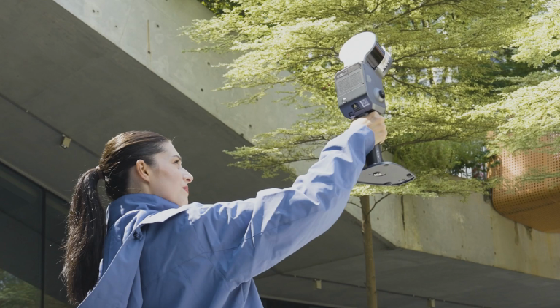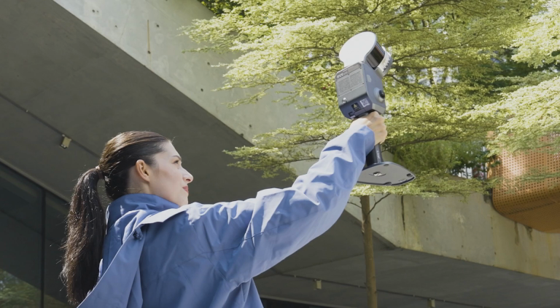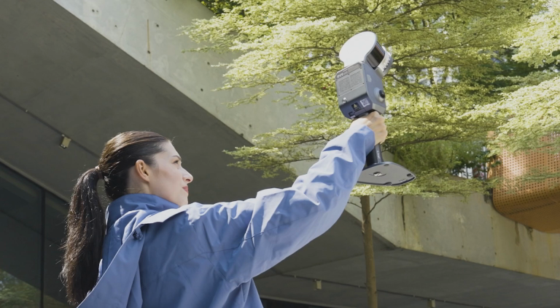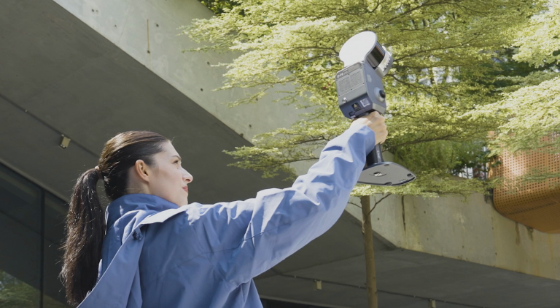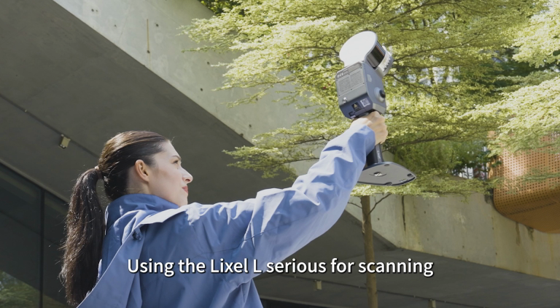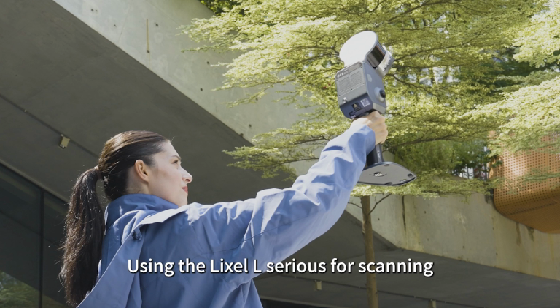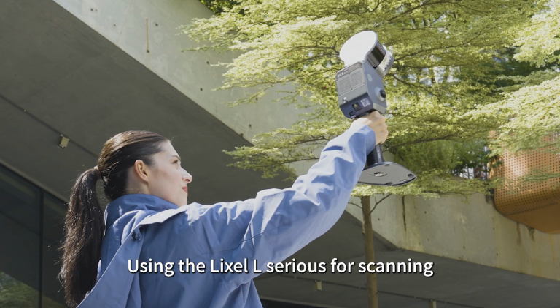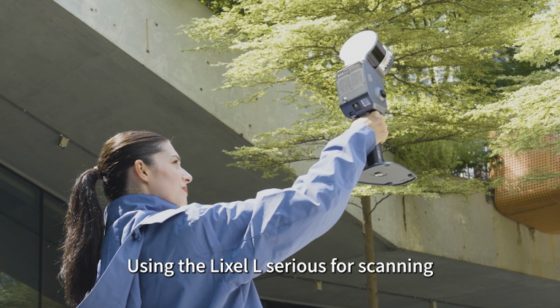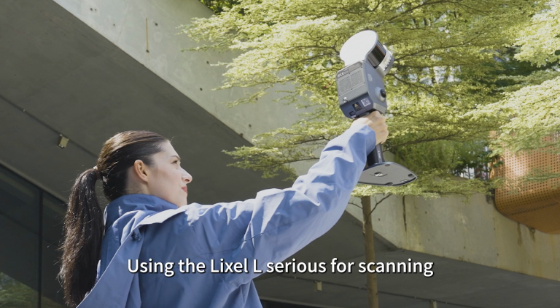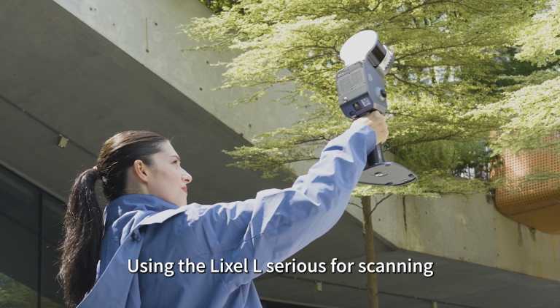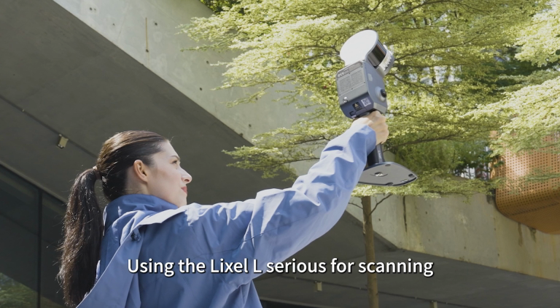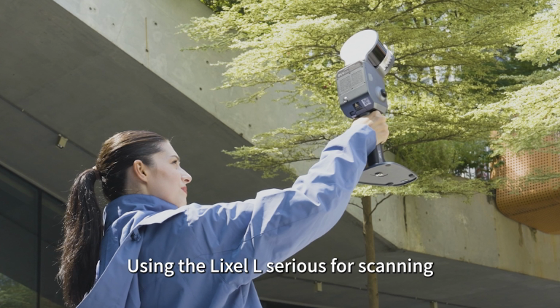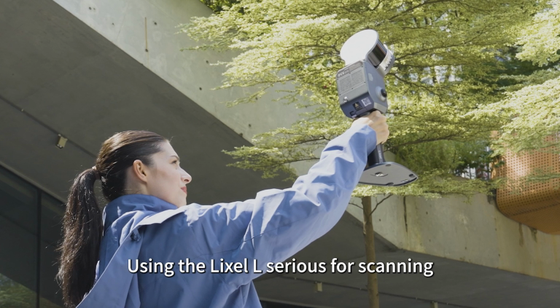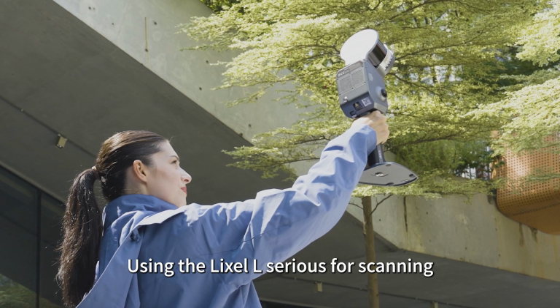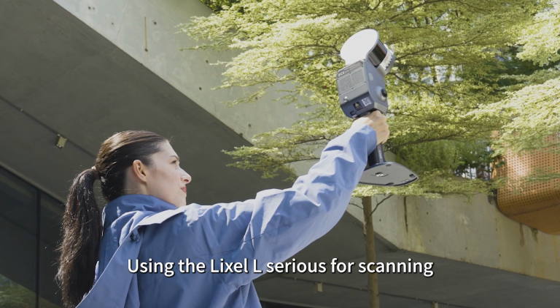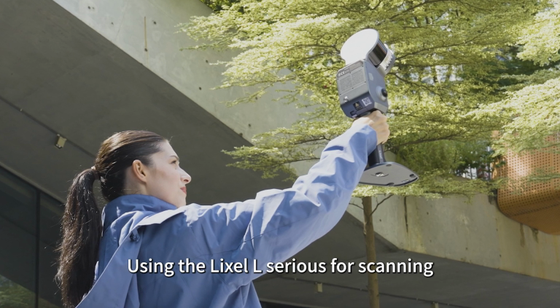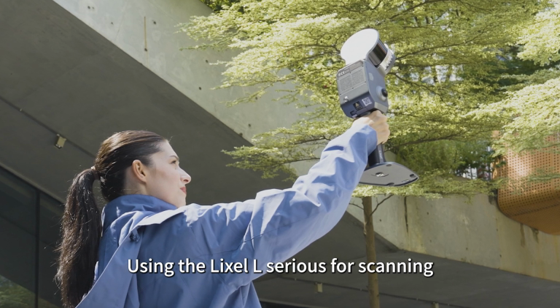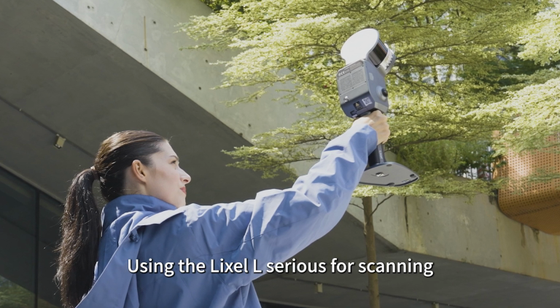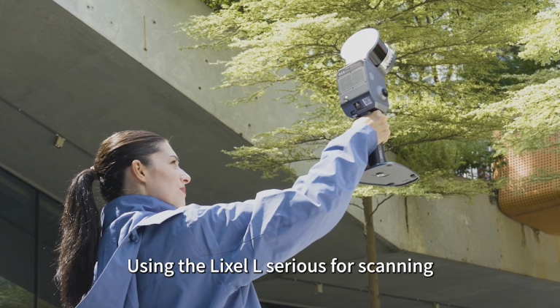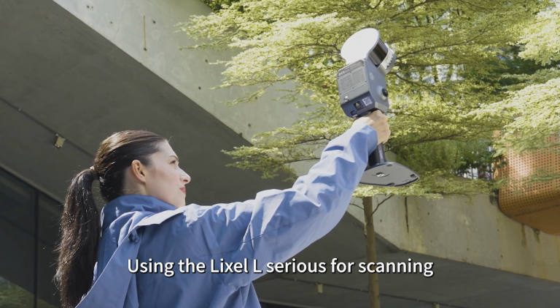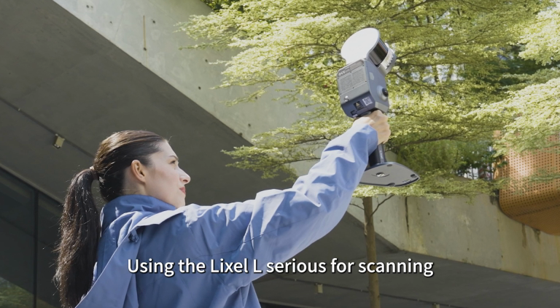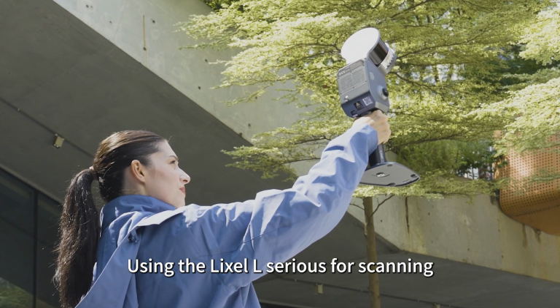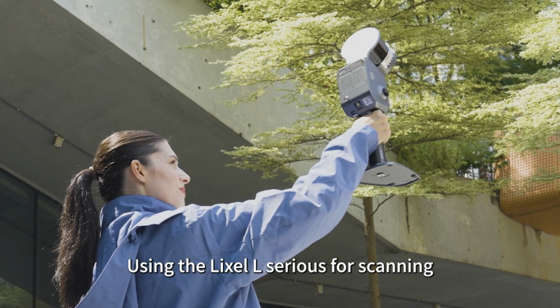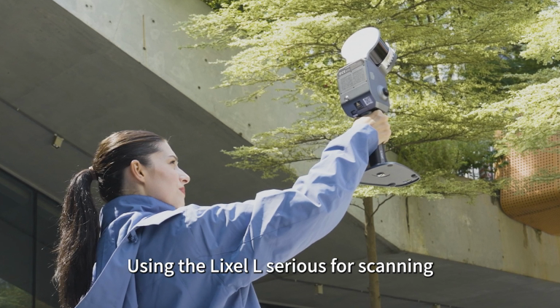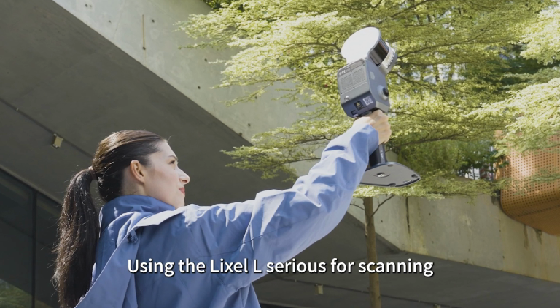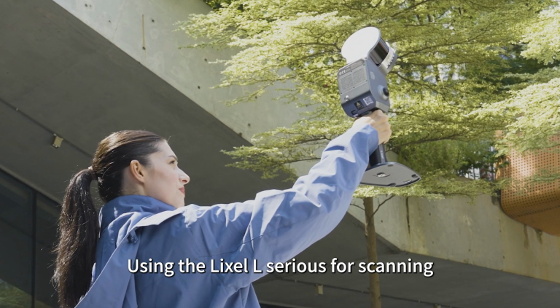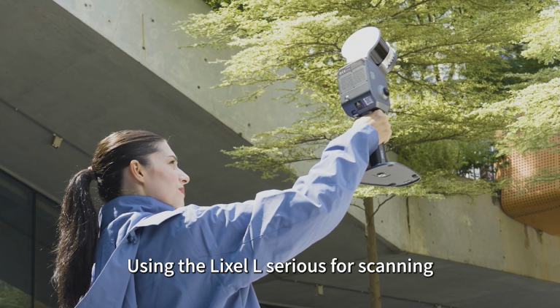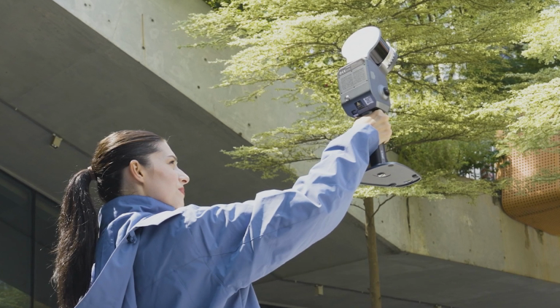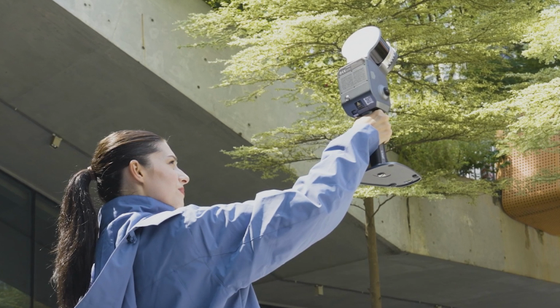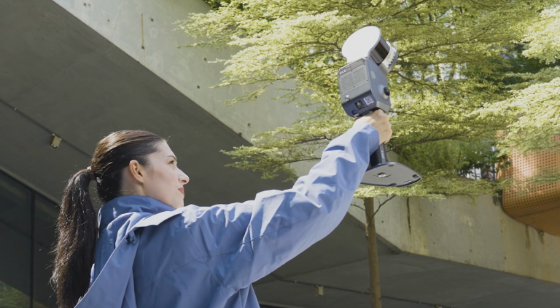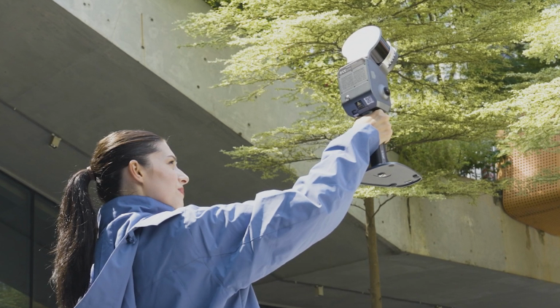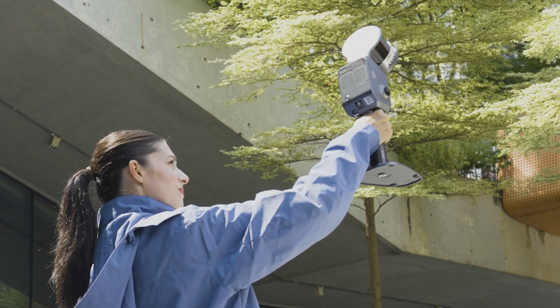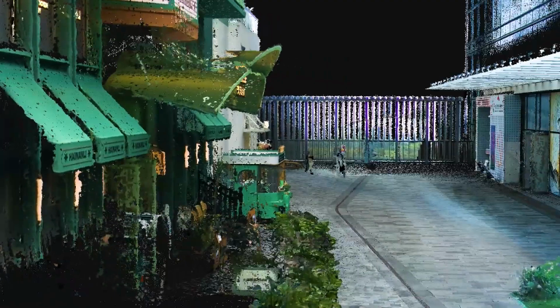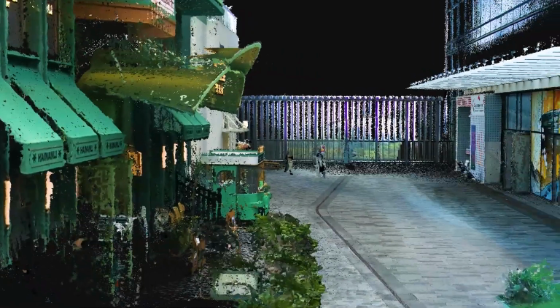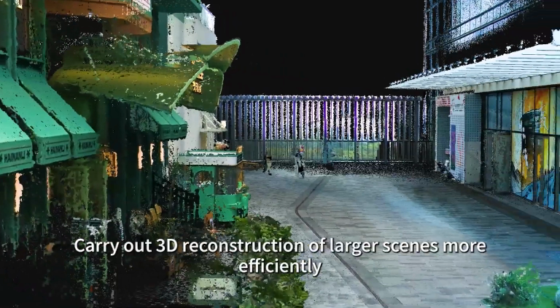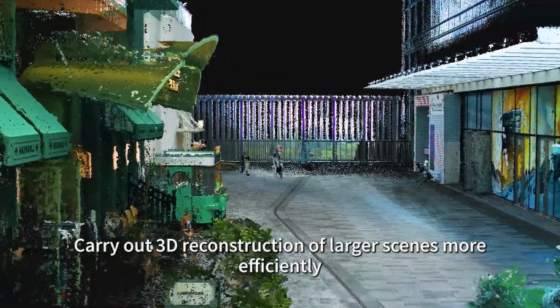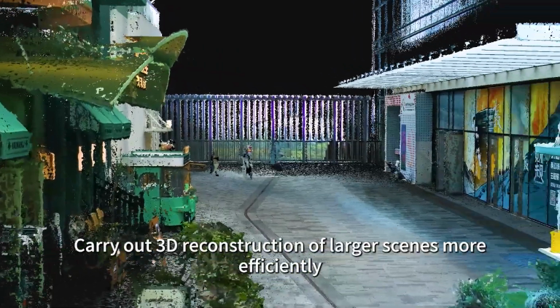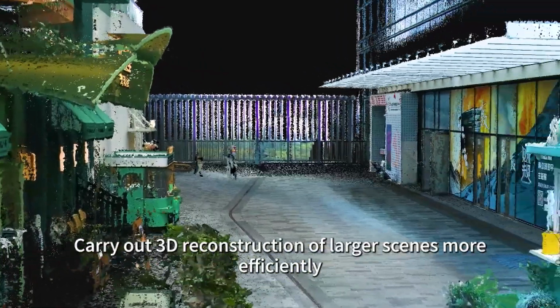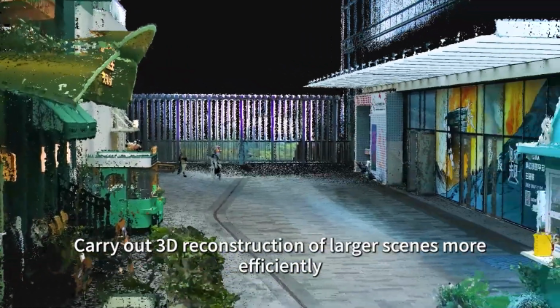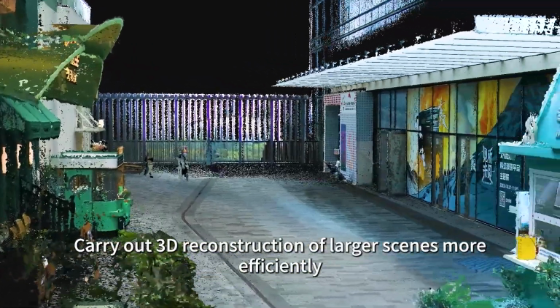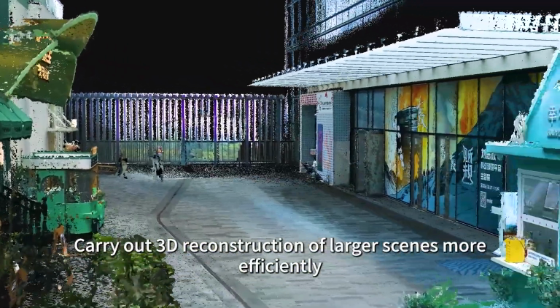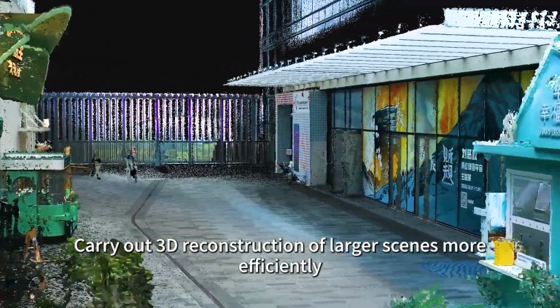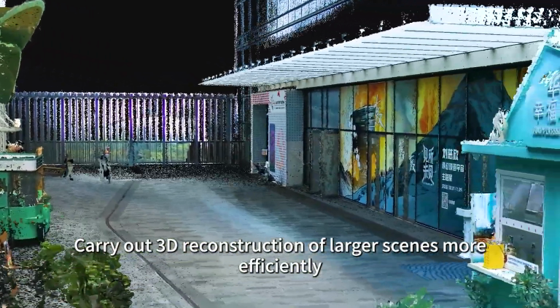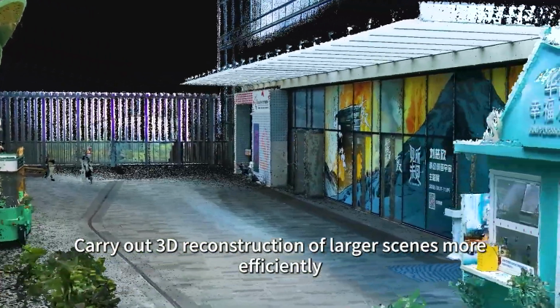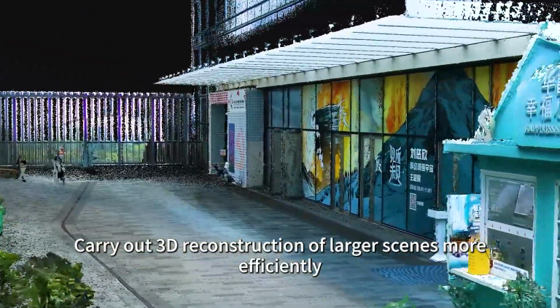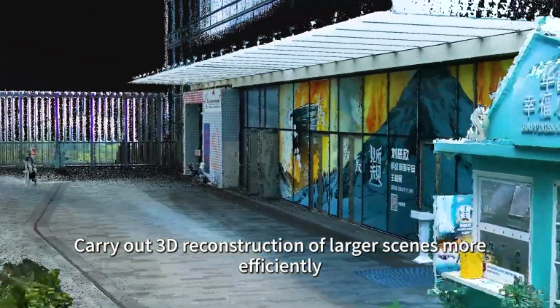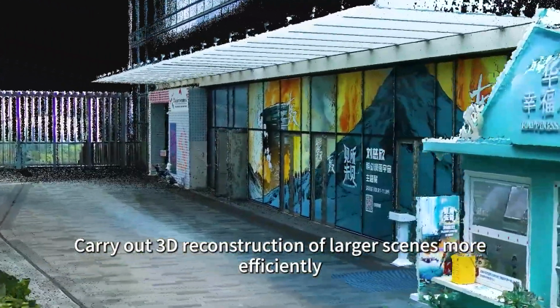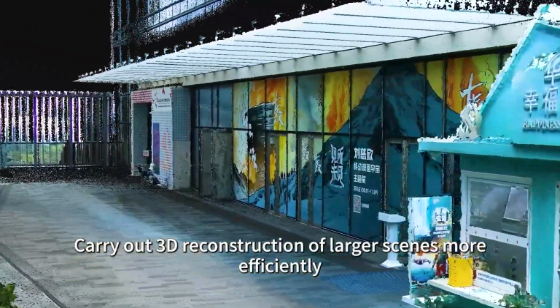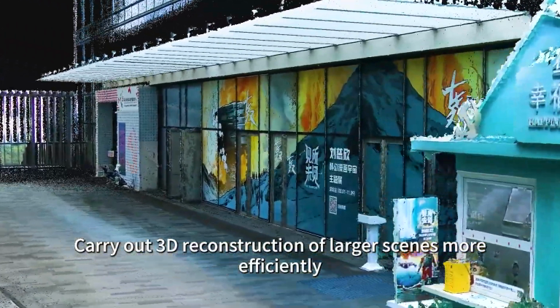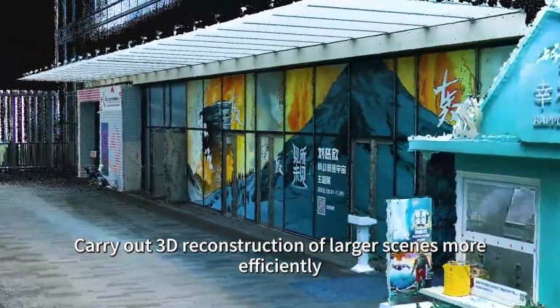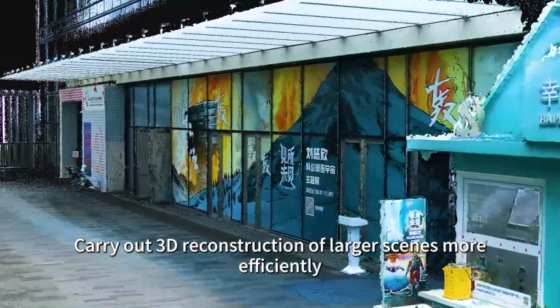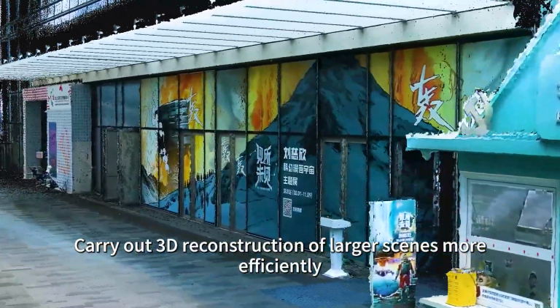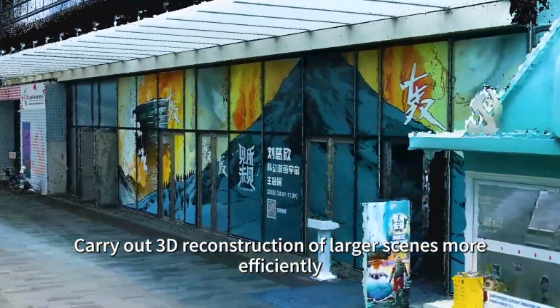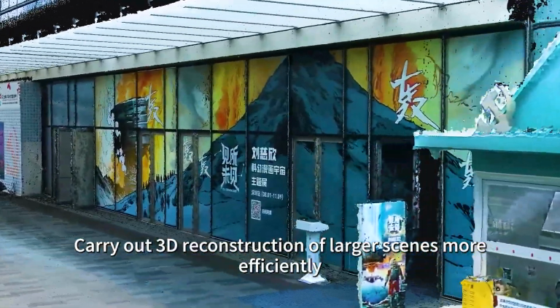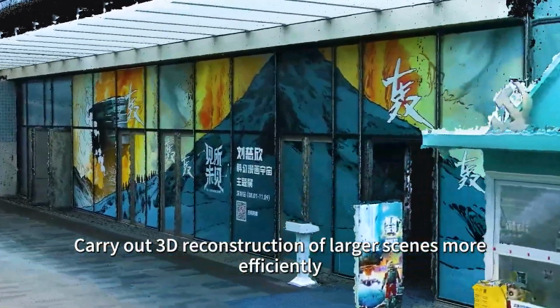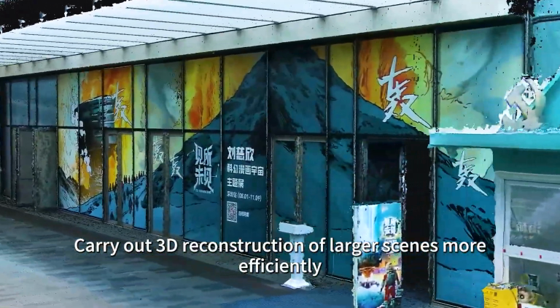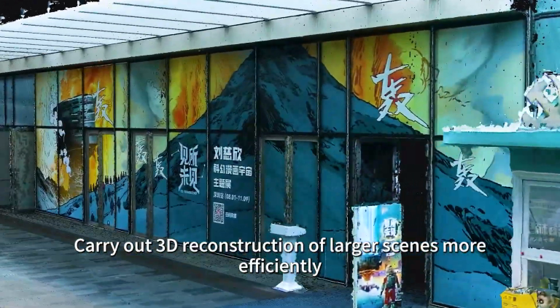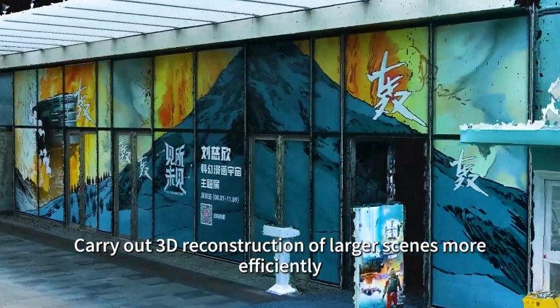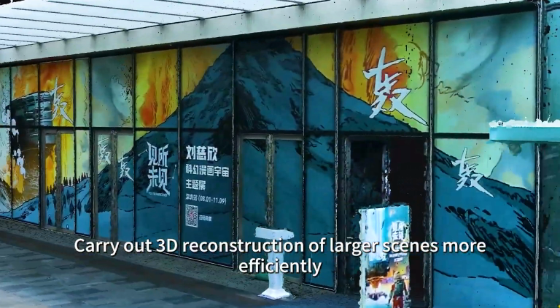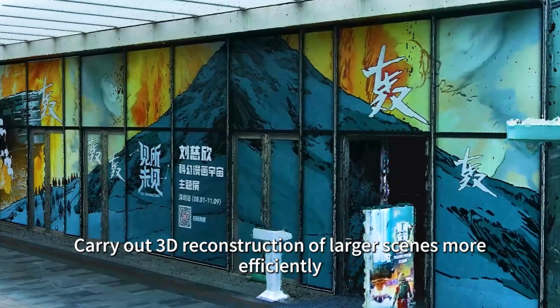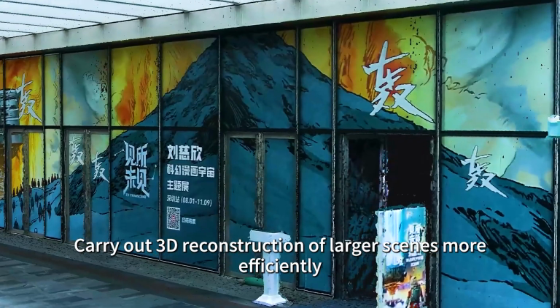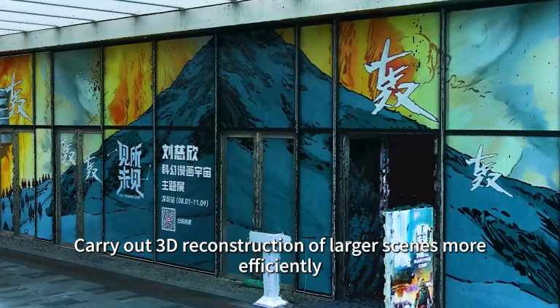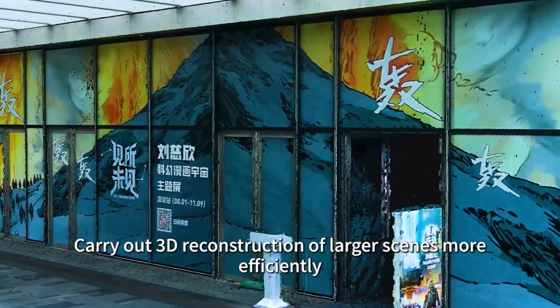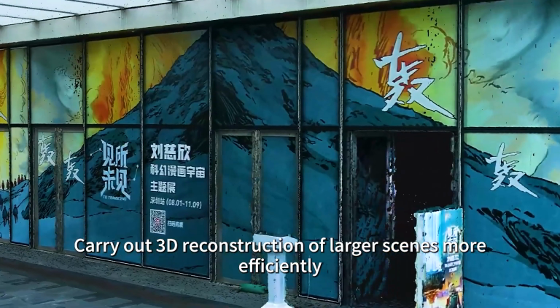Using the Lexo L-Series for scanning. Carry out 3D reconstruction of larger scenes more efficiently.